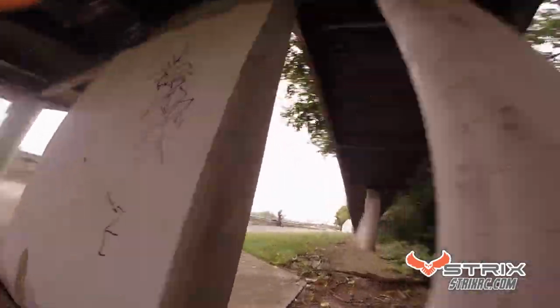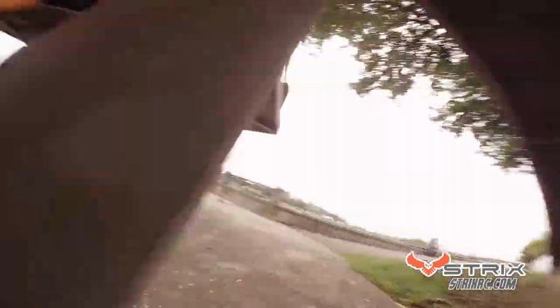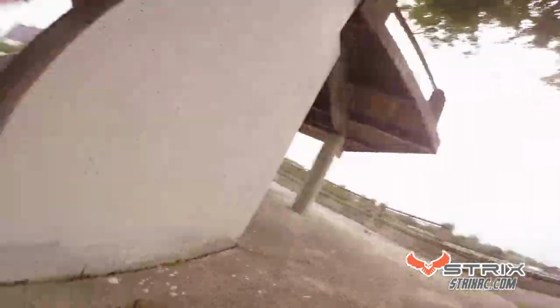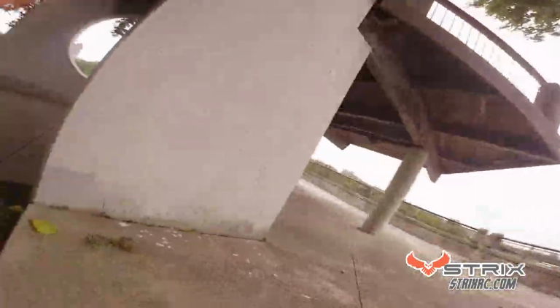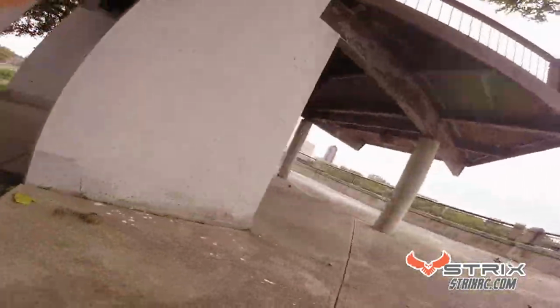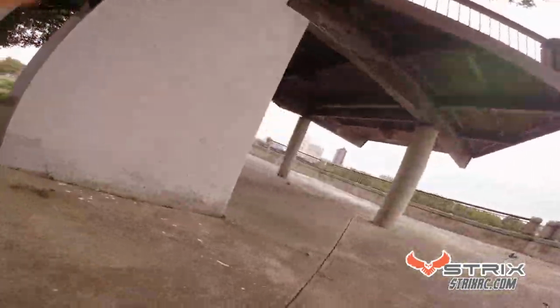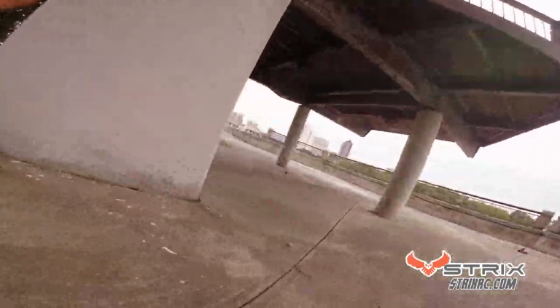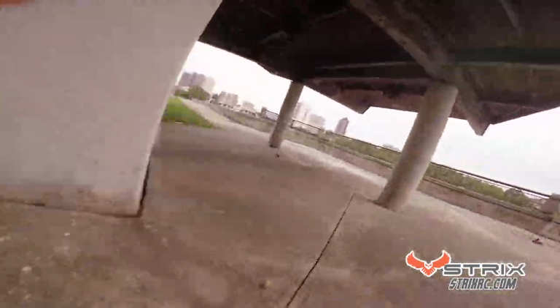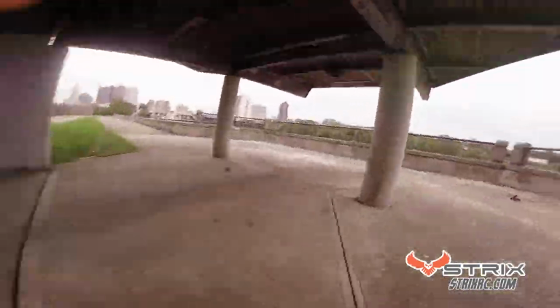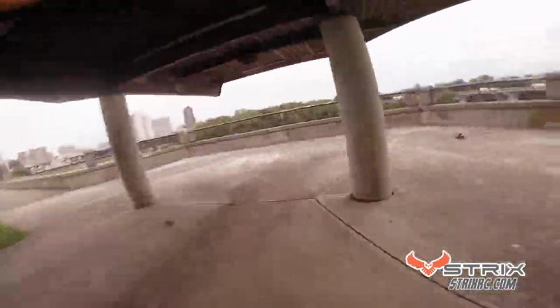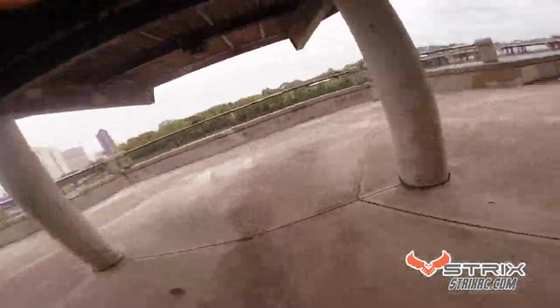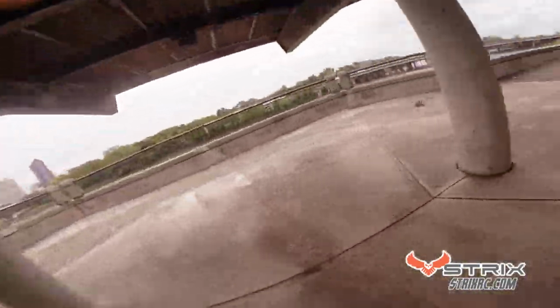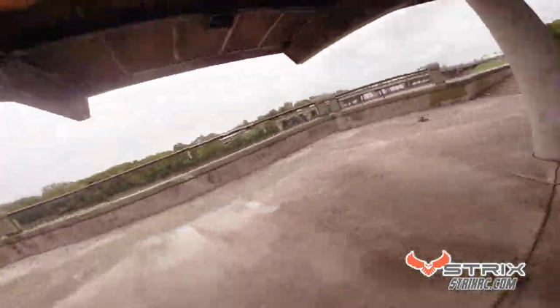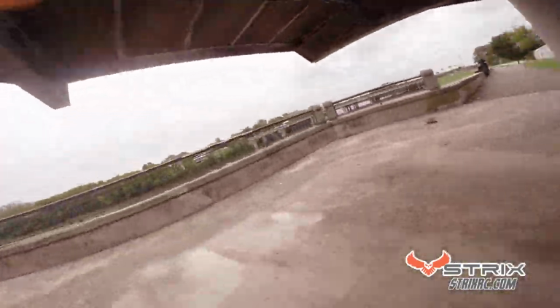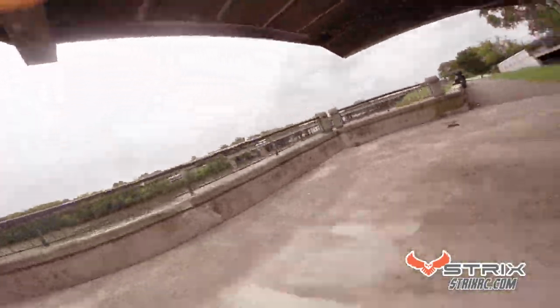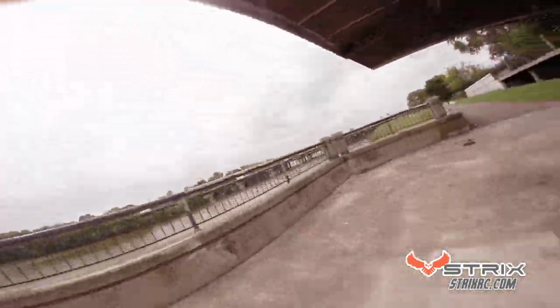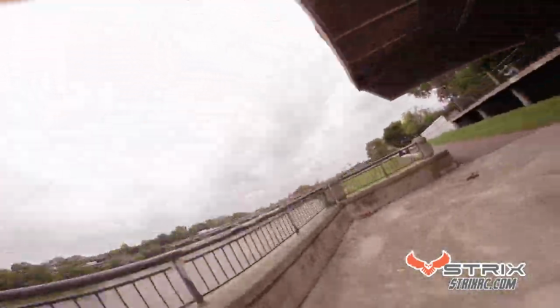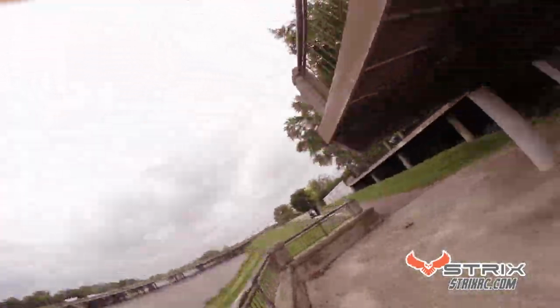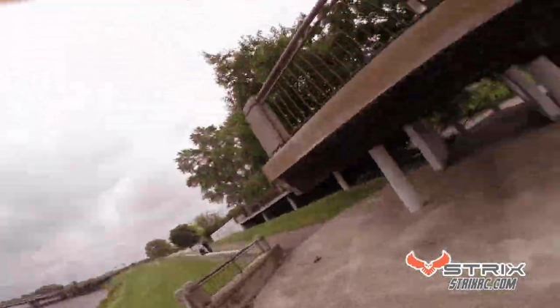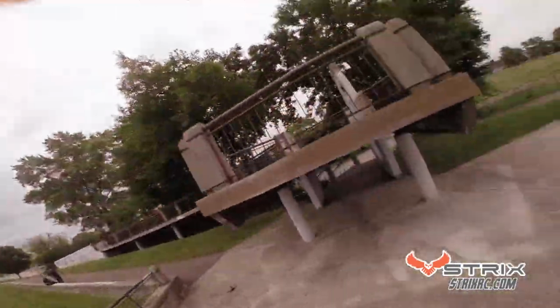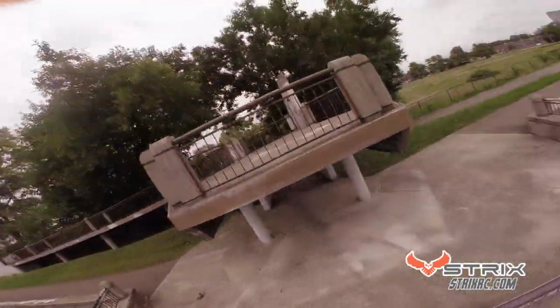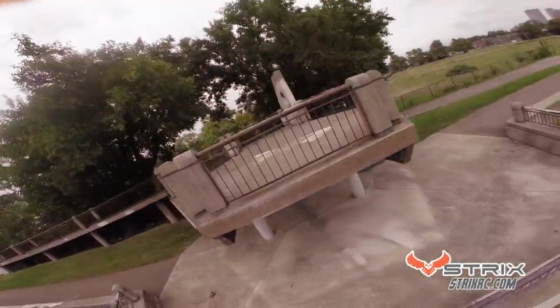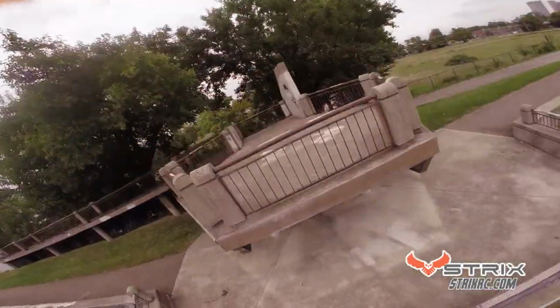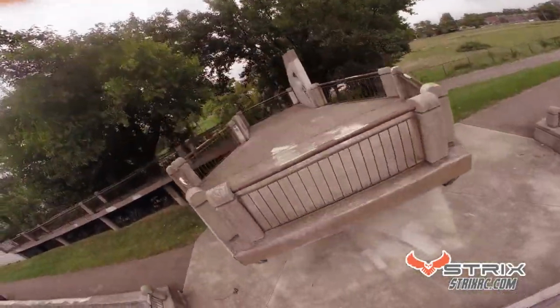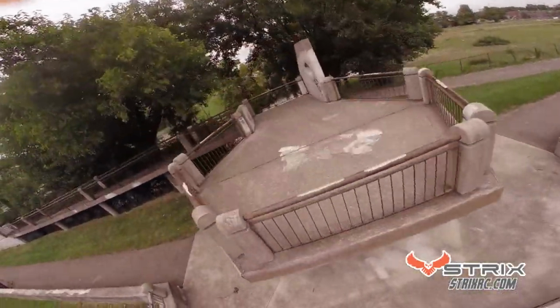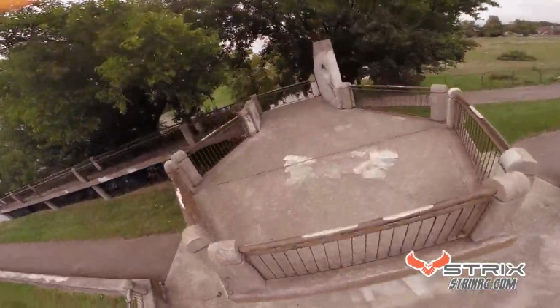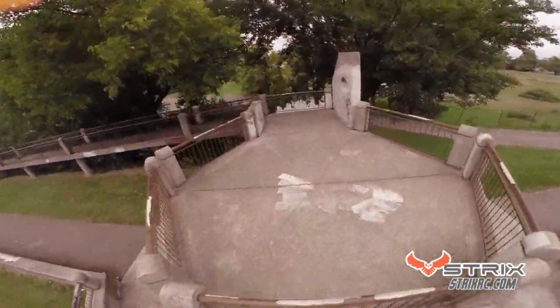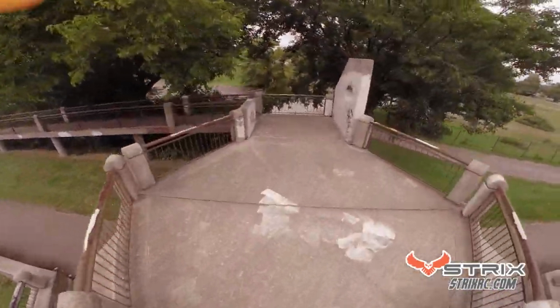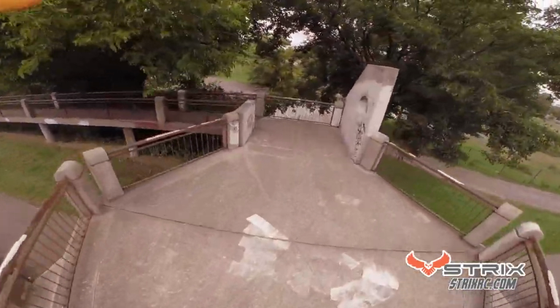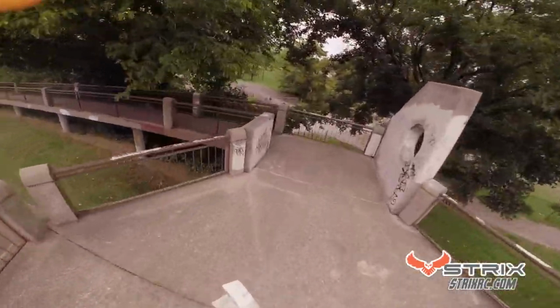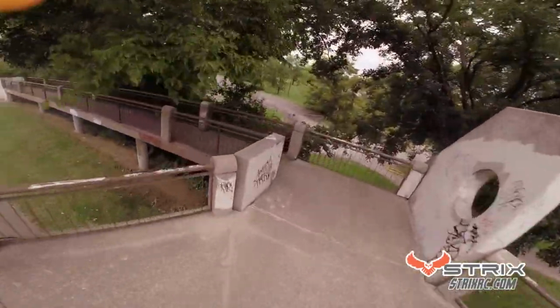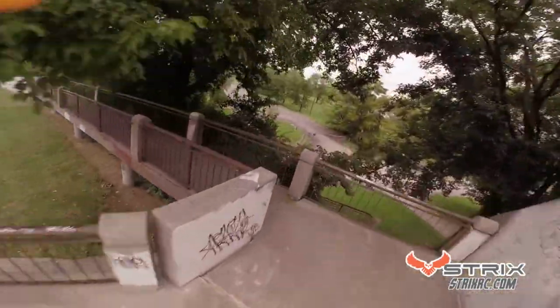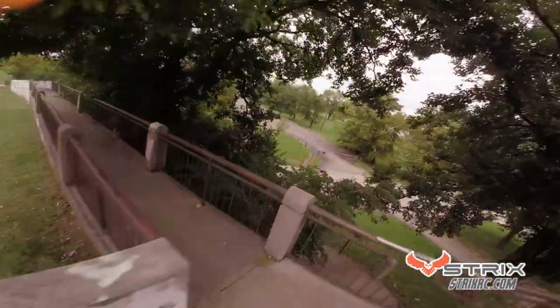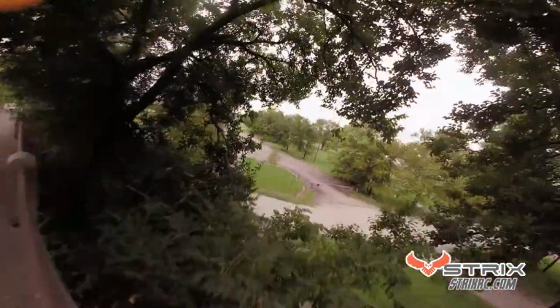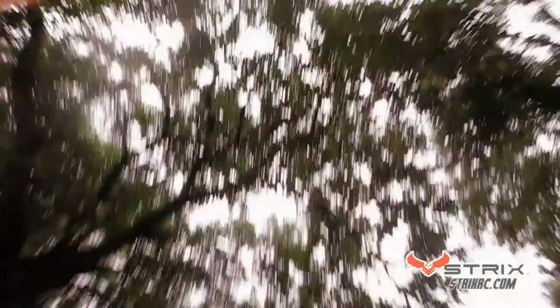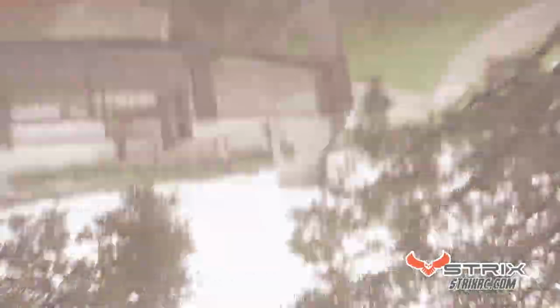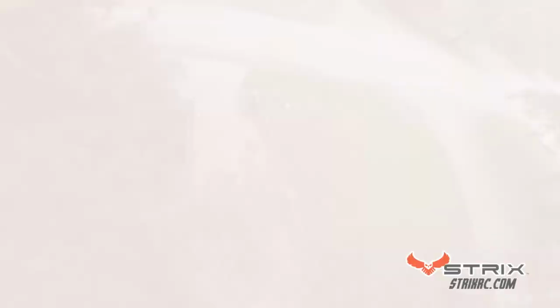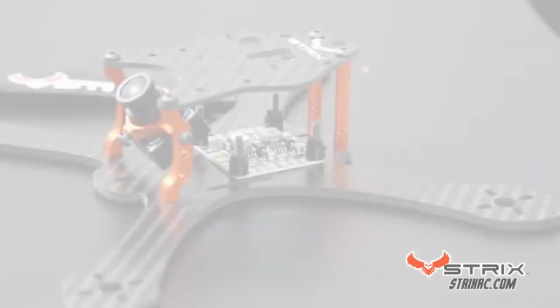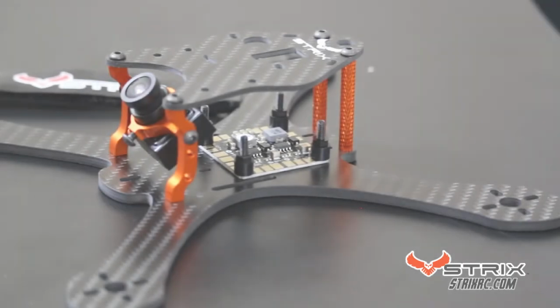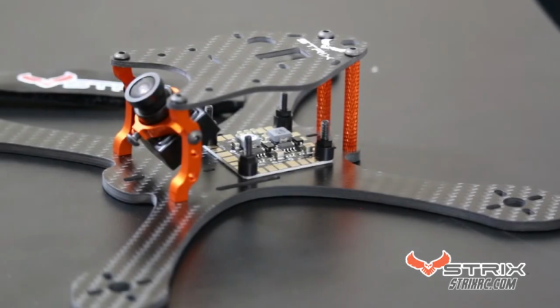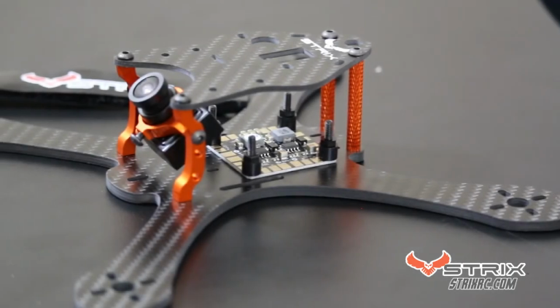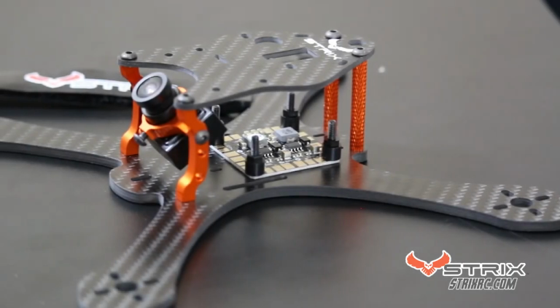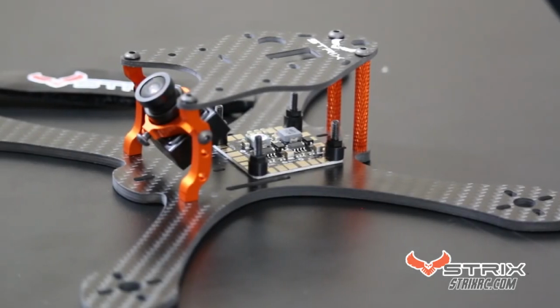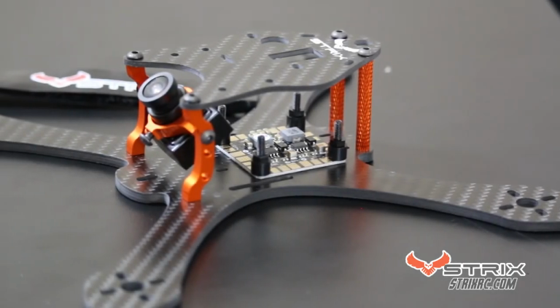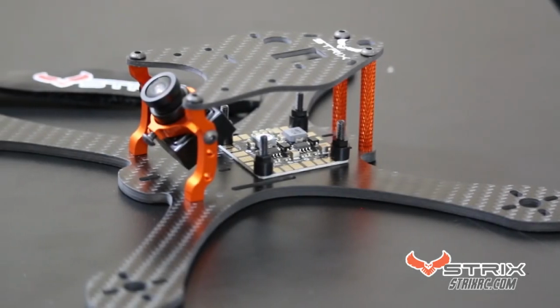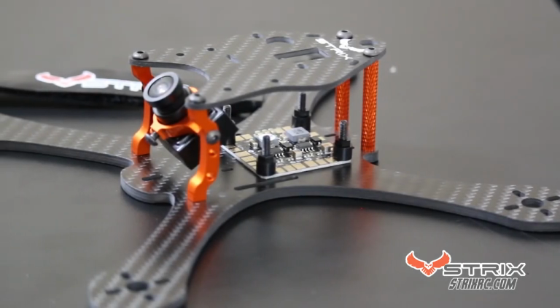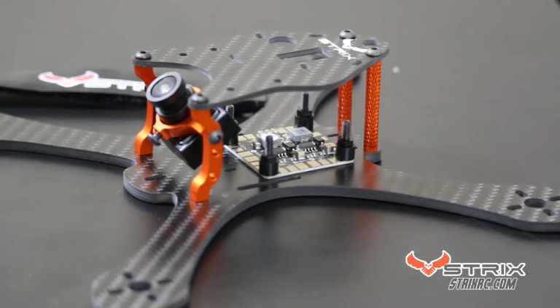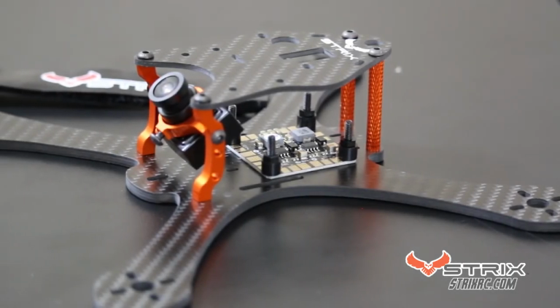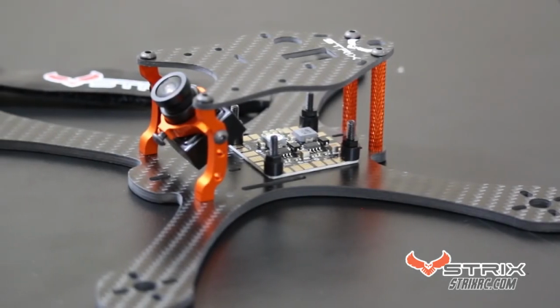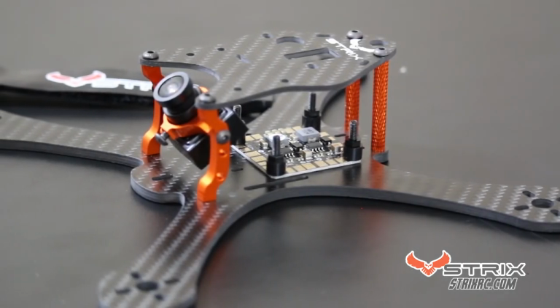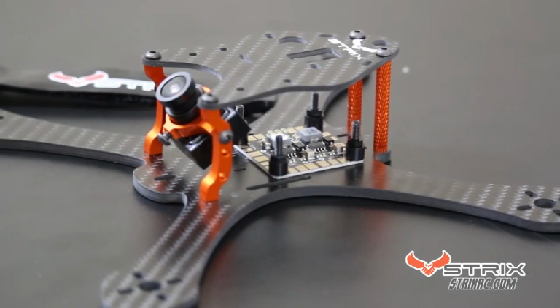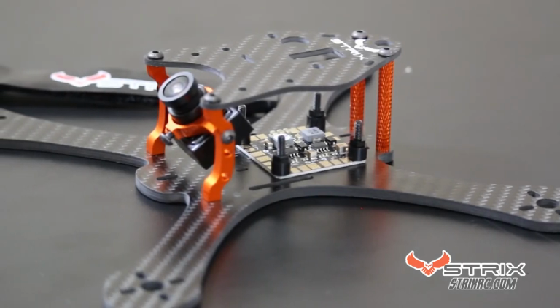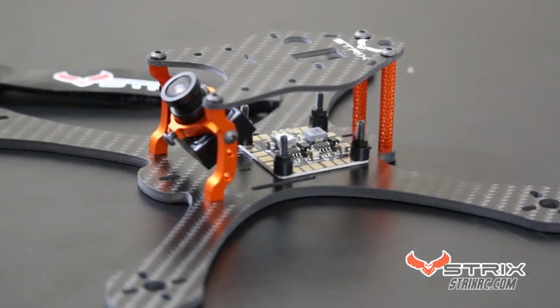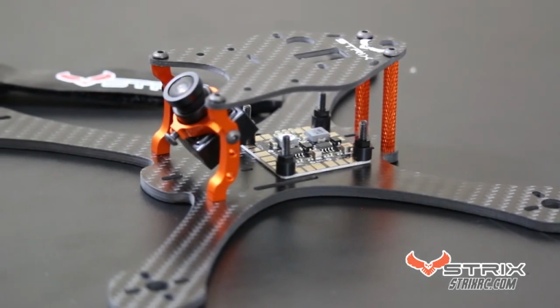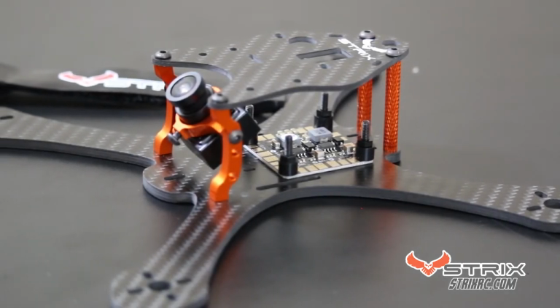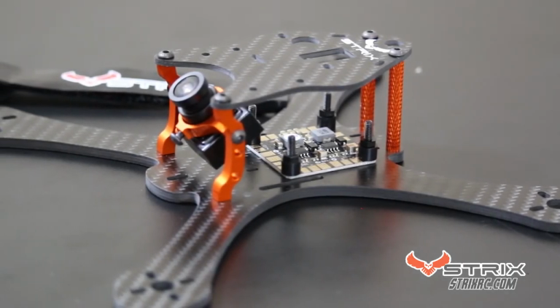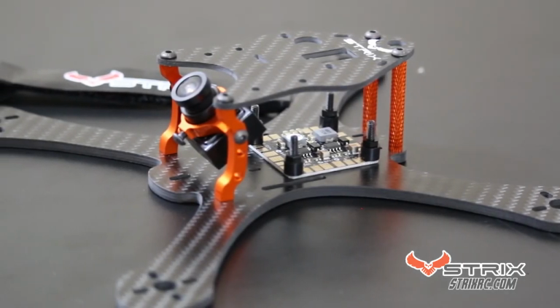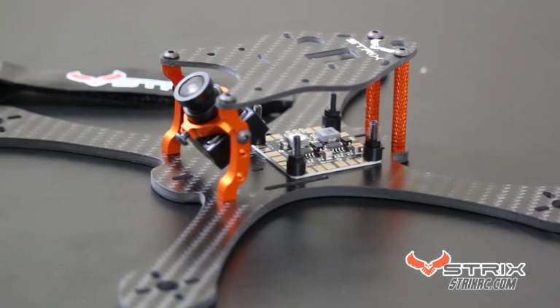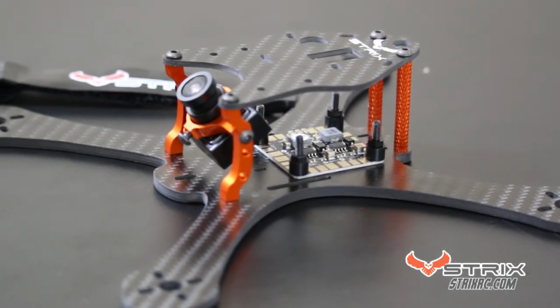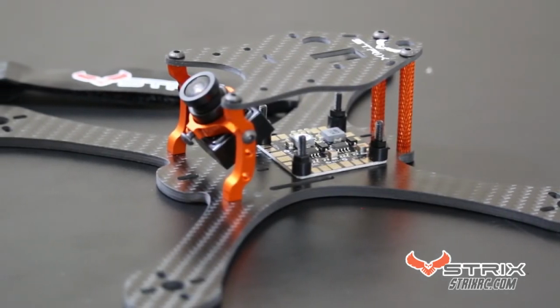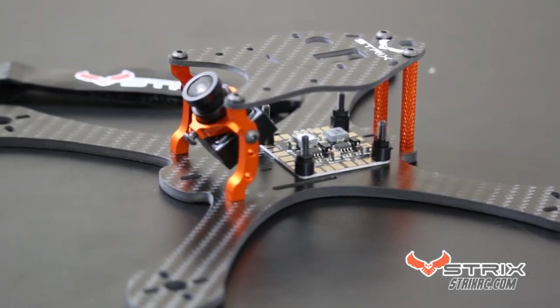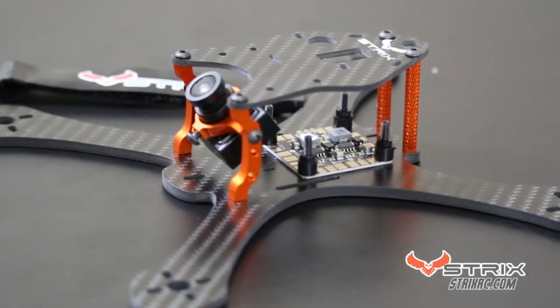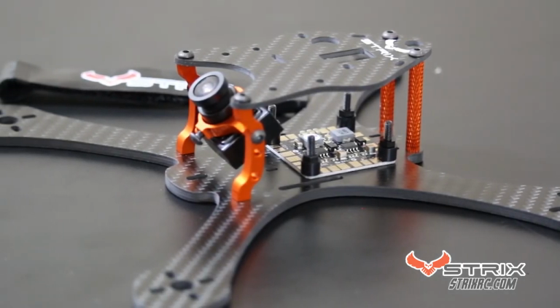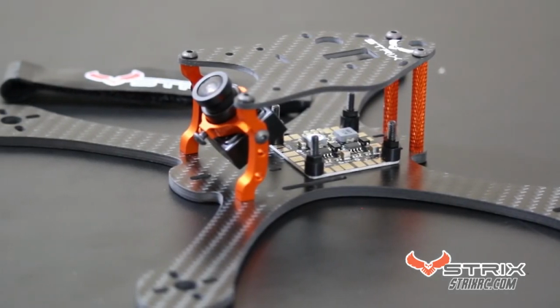It's an incredibly durable frame, so Strix is offering a lifetime warranty on the bottom plate. Visit StrixRC.com for more information and to find a dealer near you.